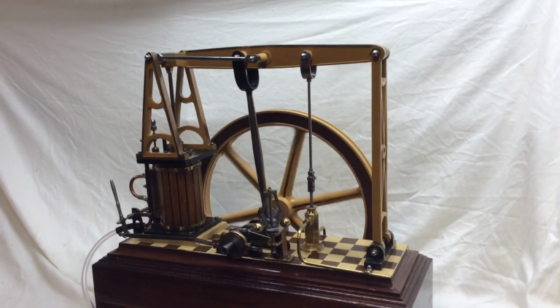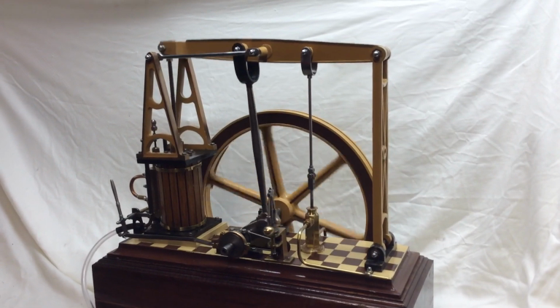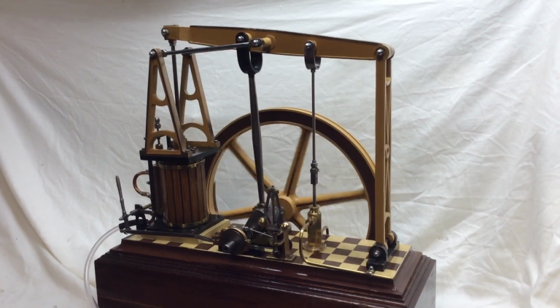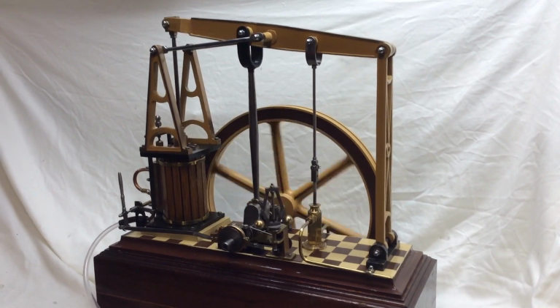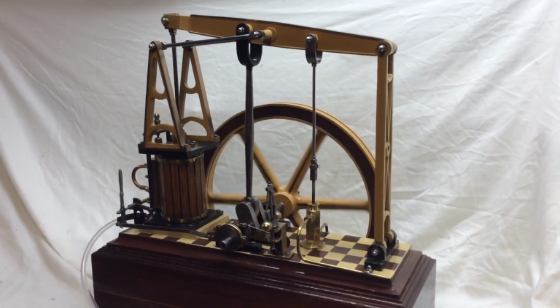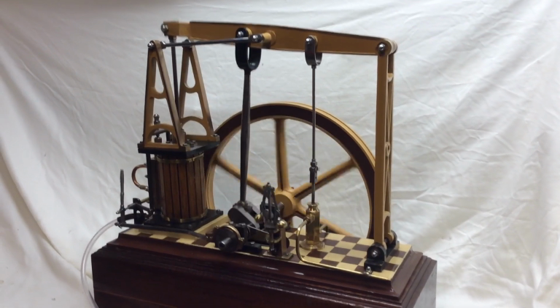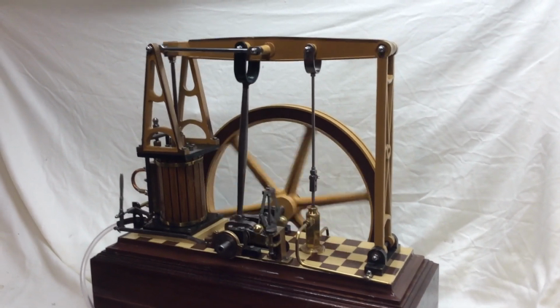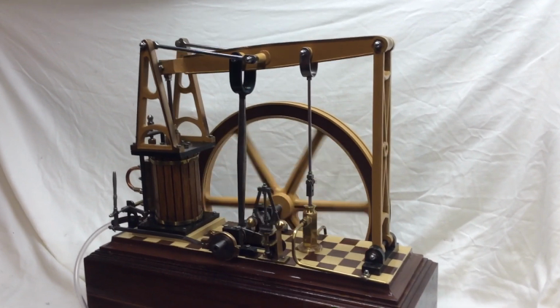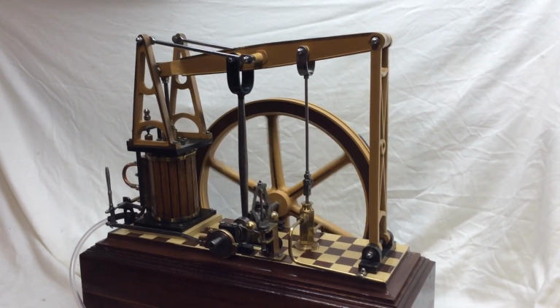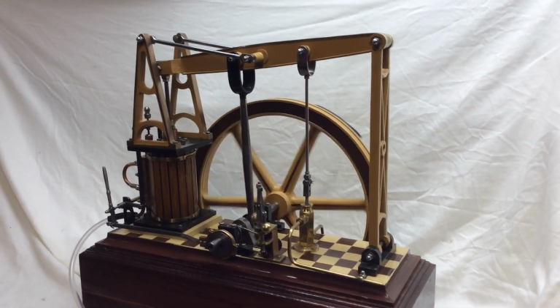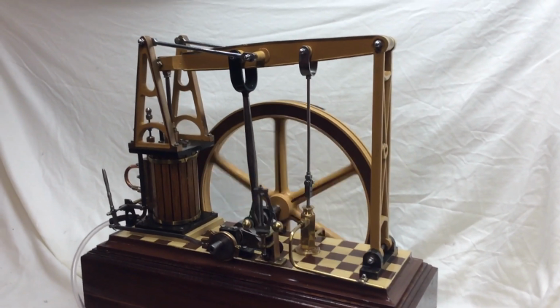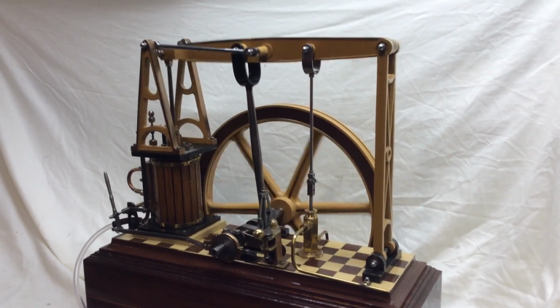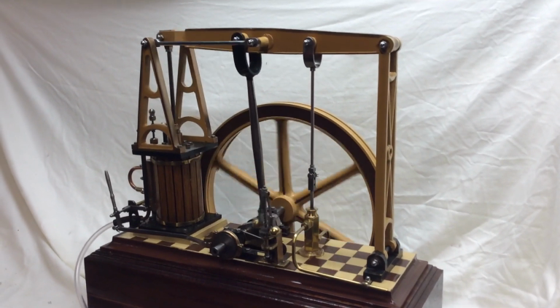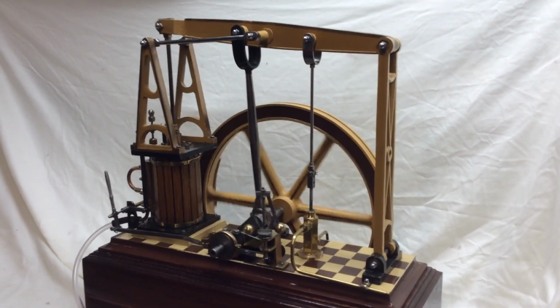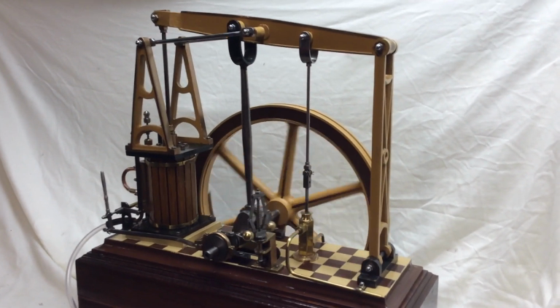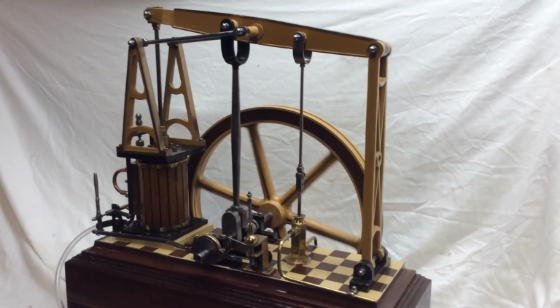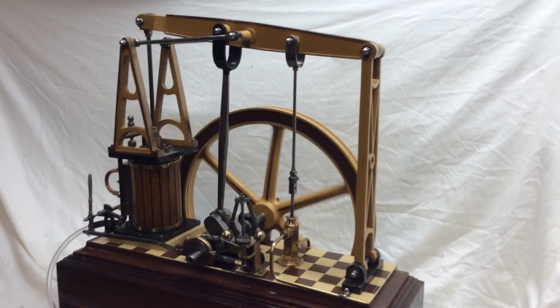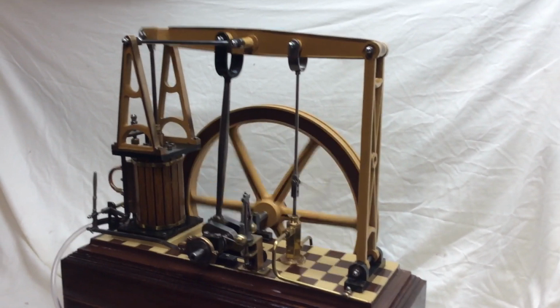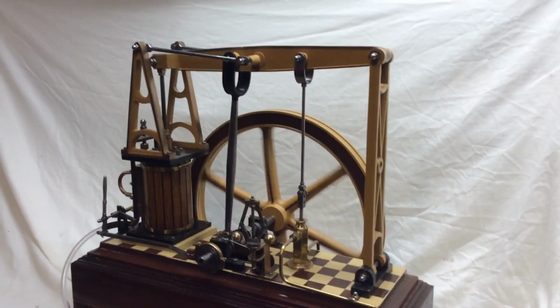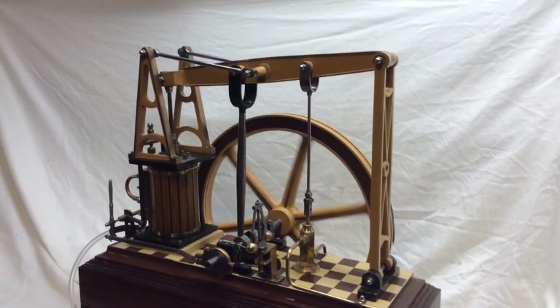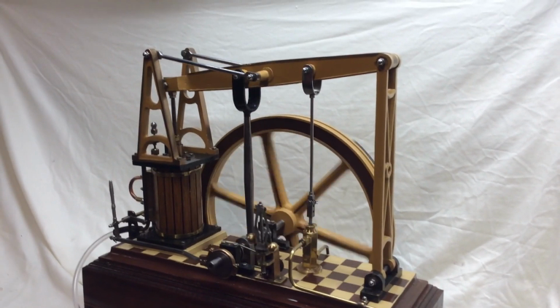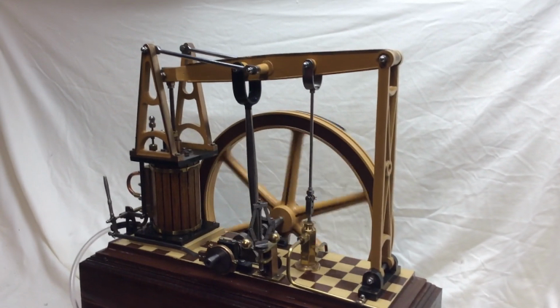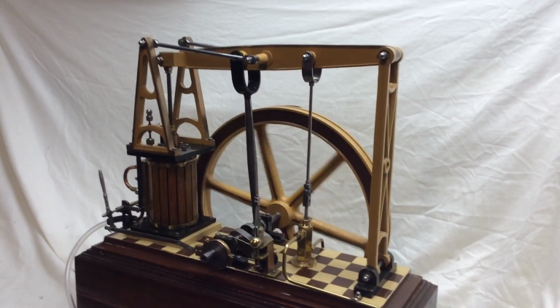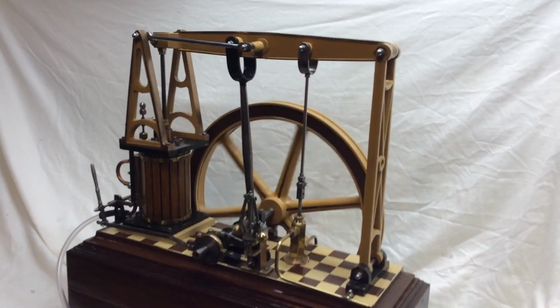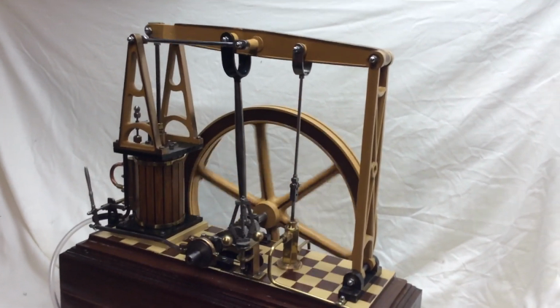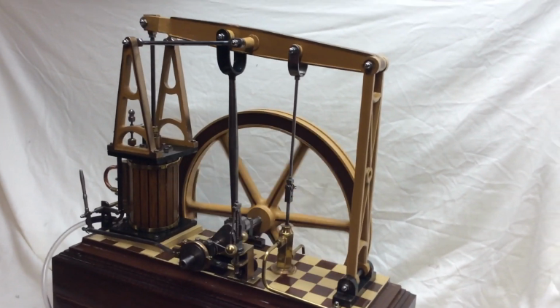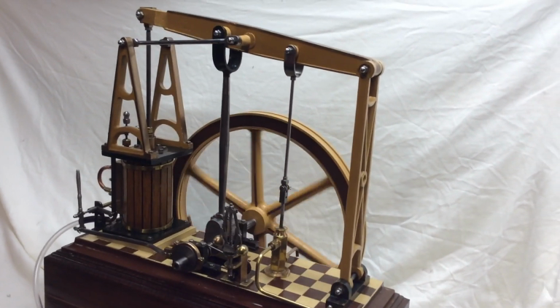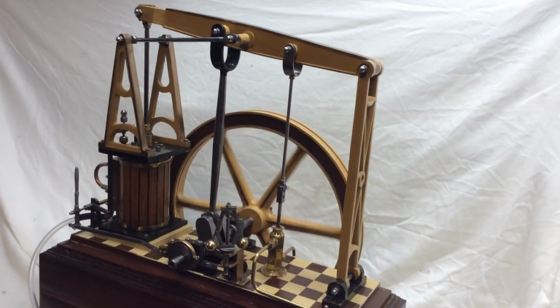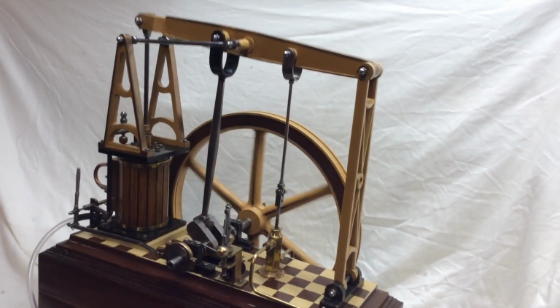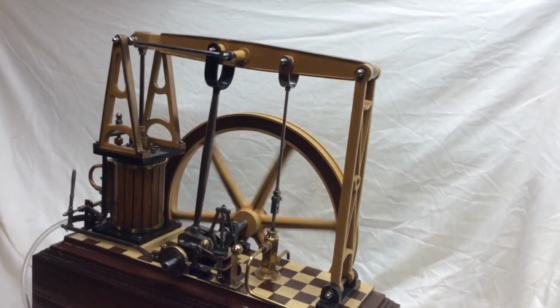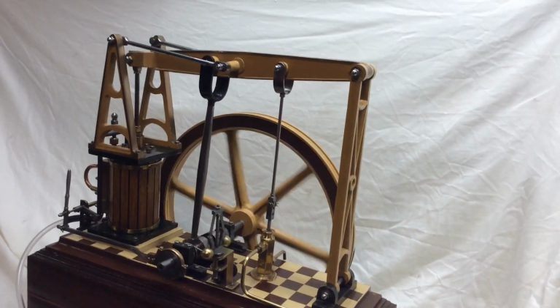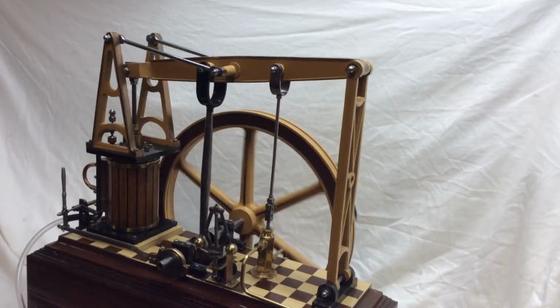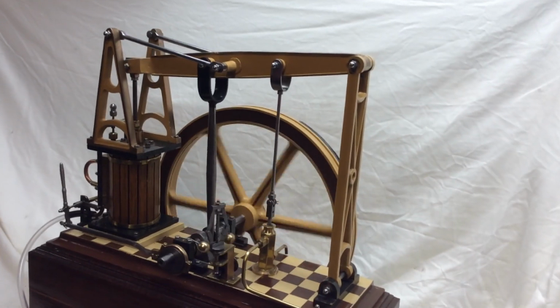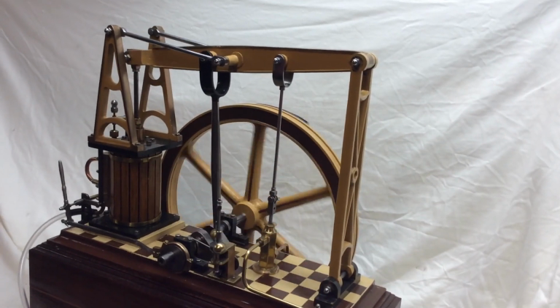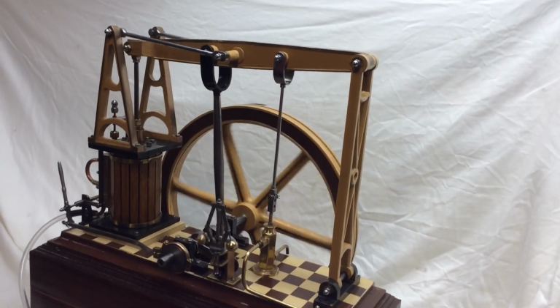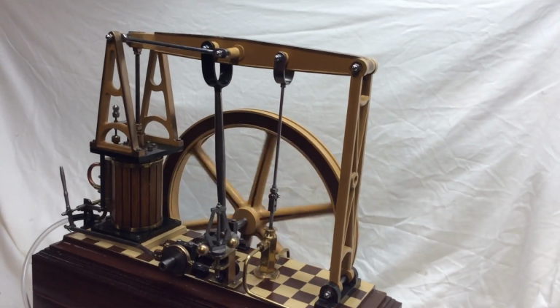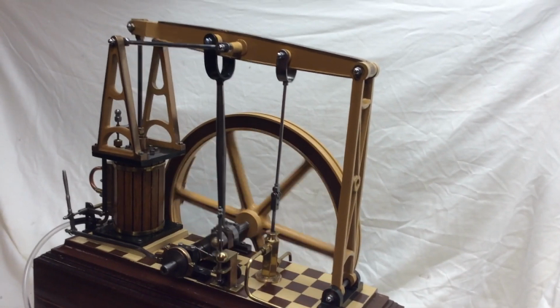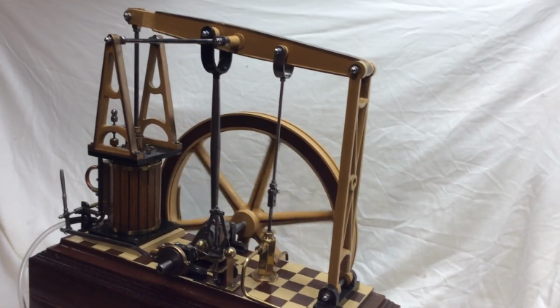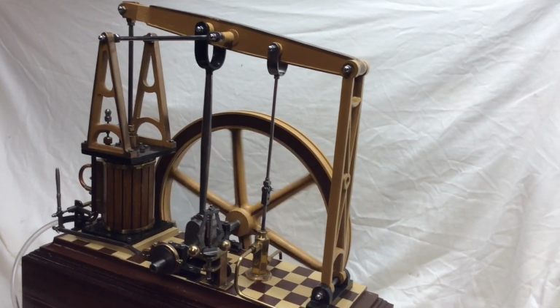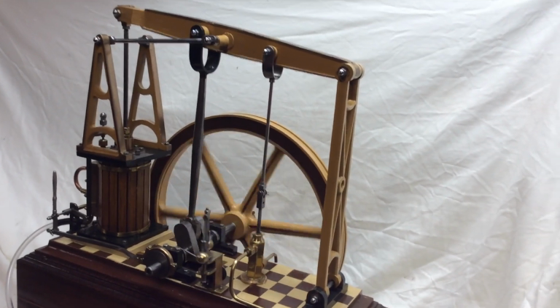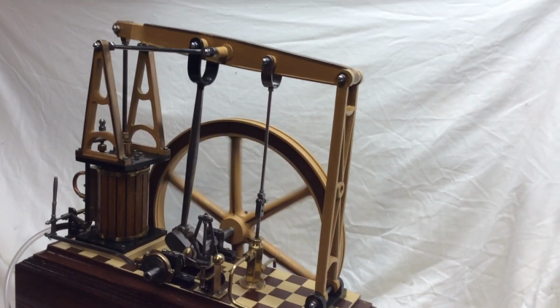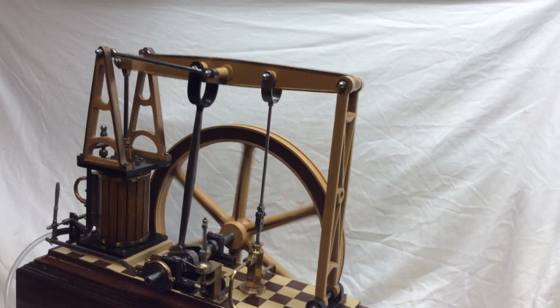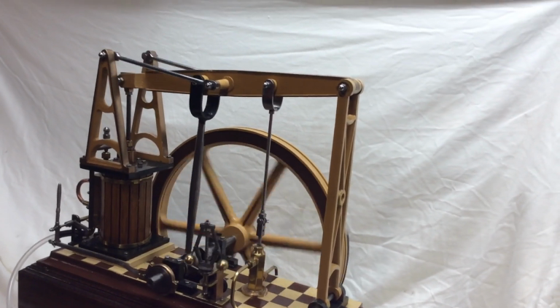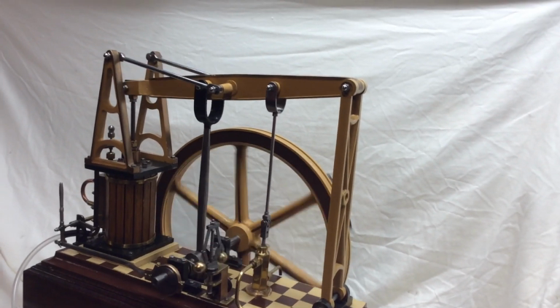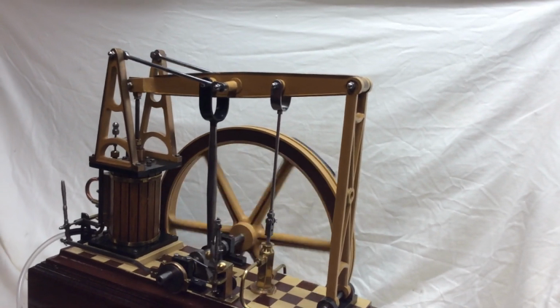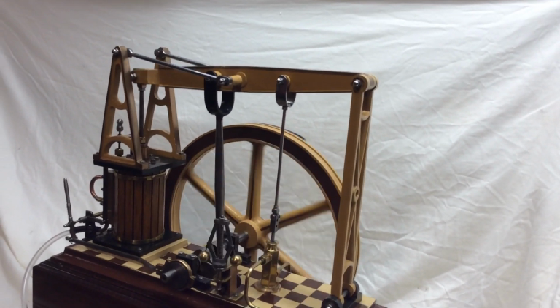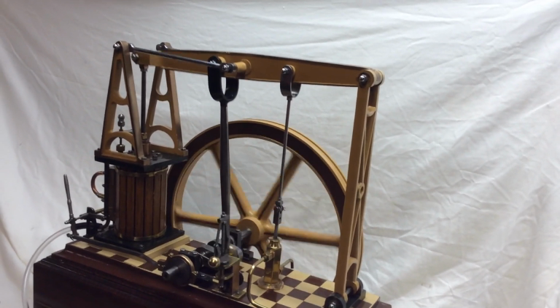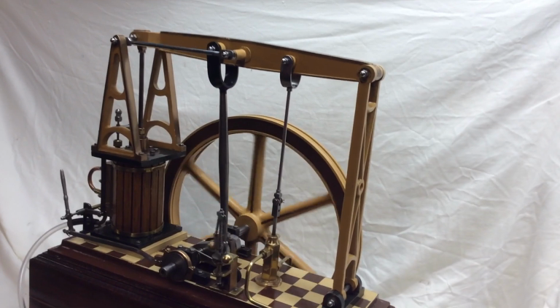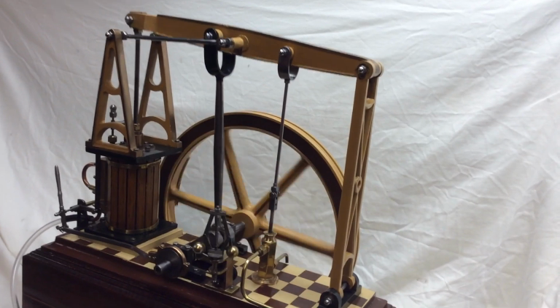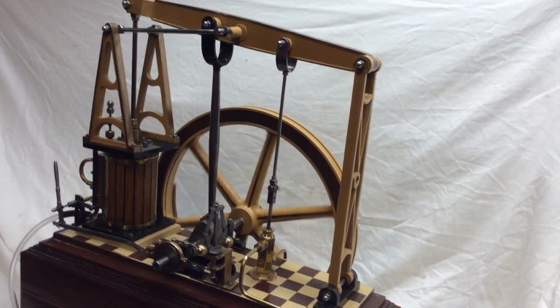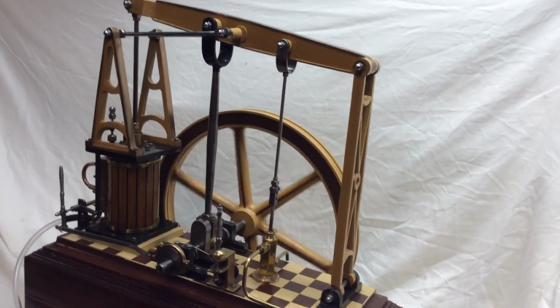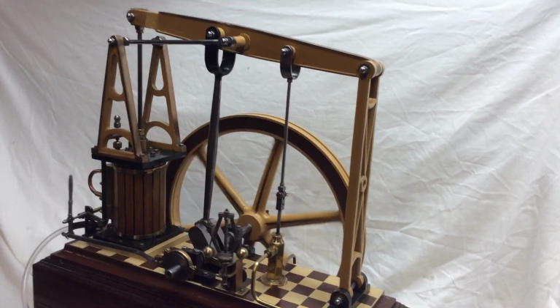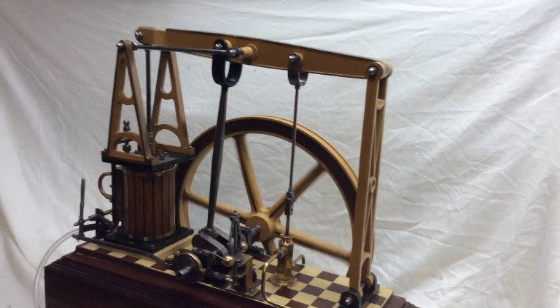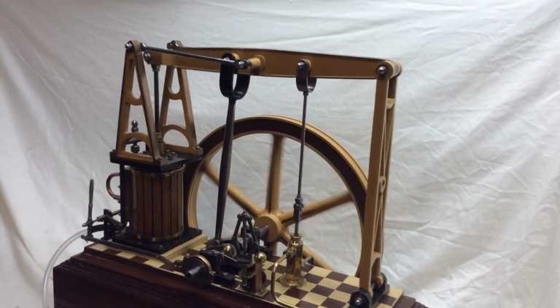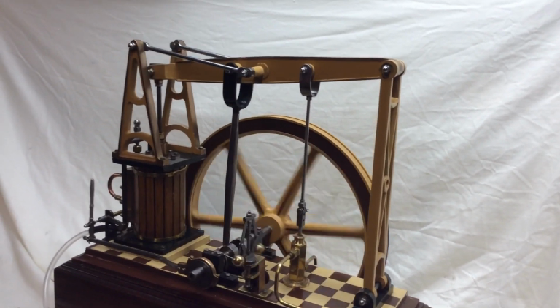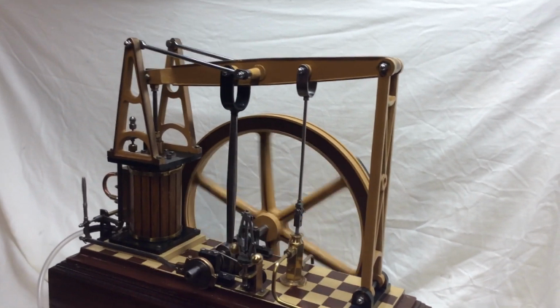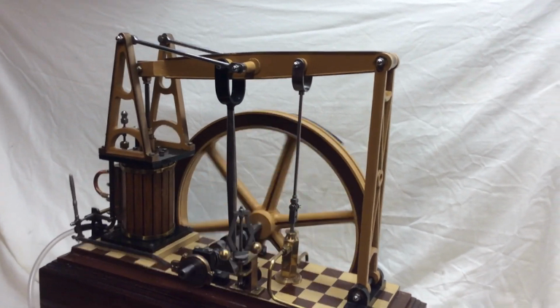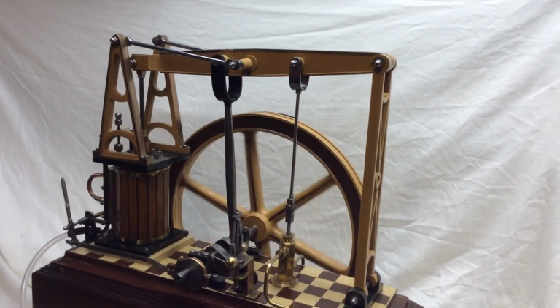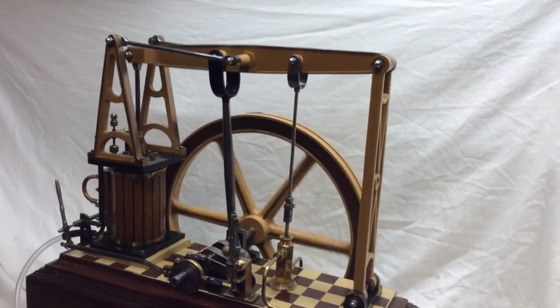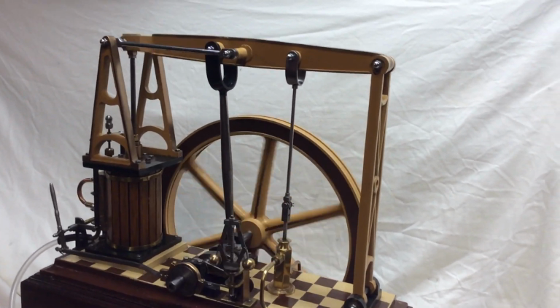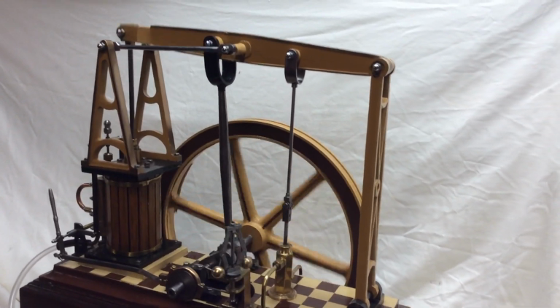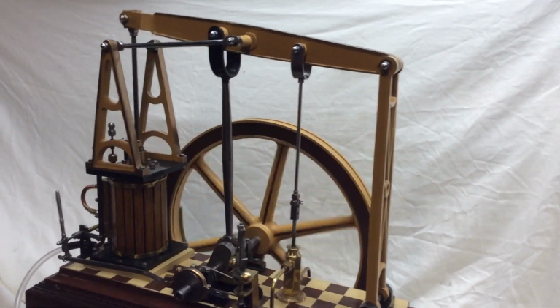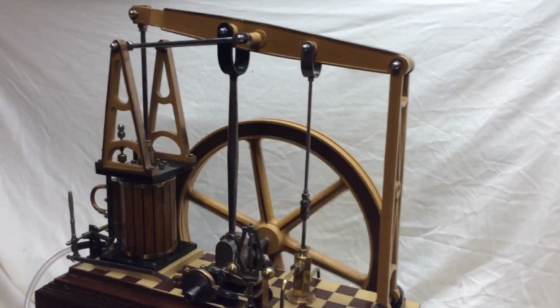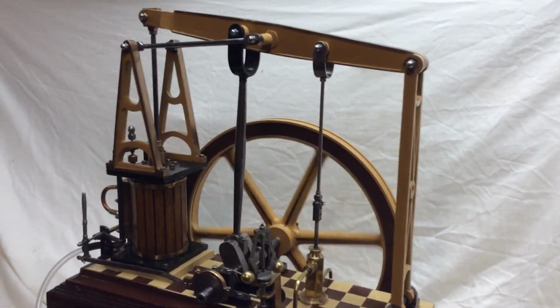I liked building it, enjoyed building it, didn't know much about it, but I've modified it a lot since and tidied it up just a little bit.